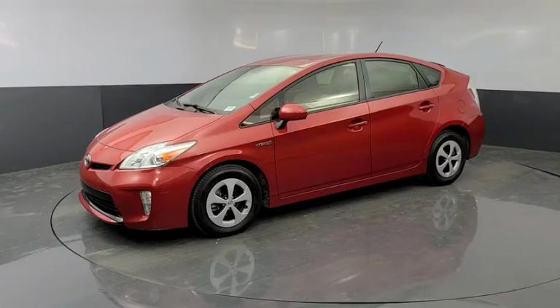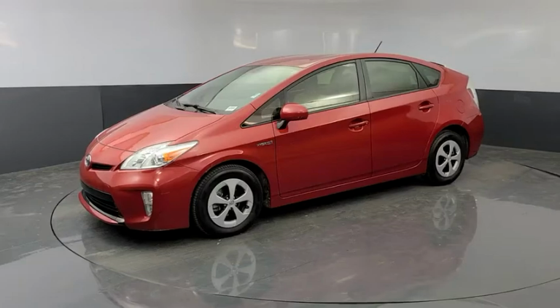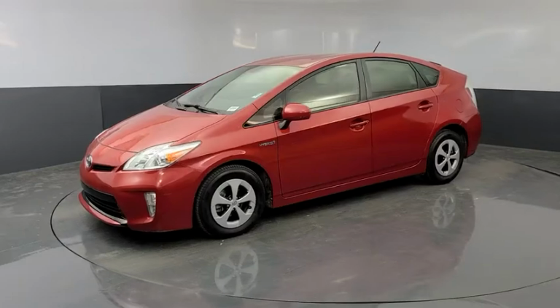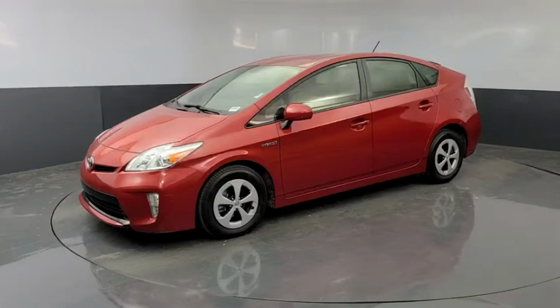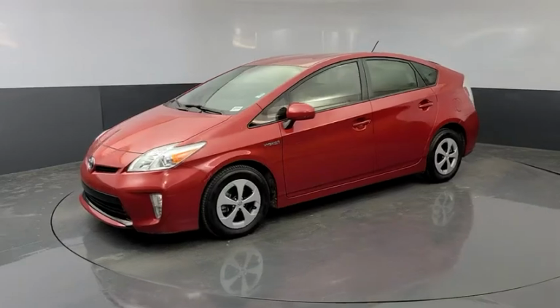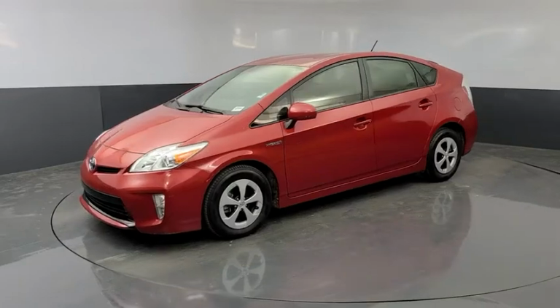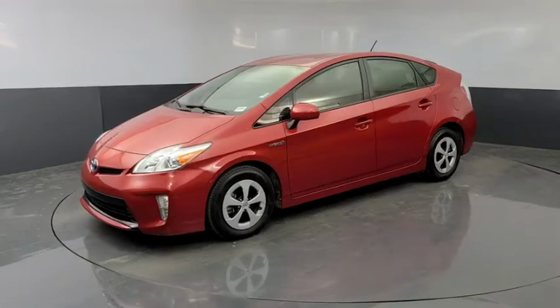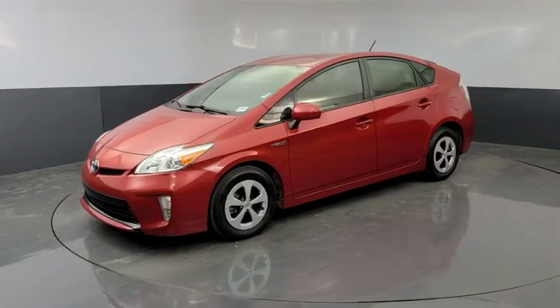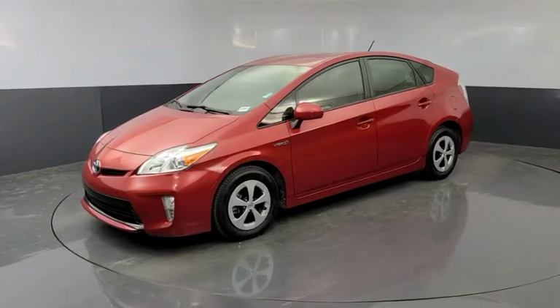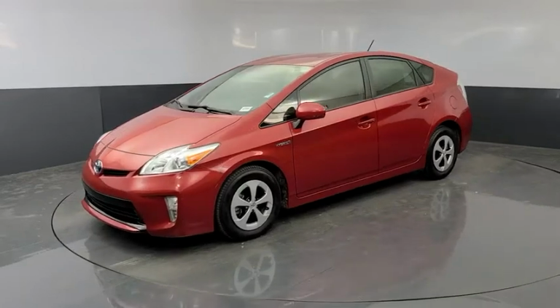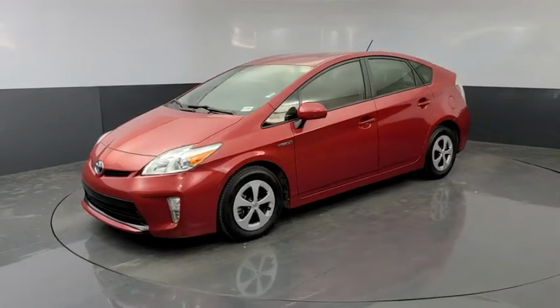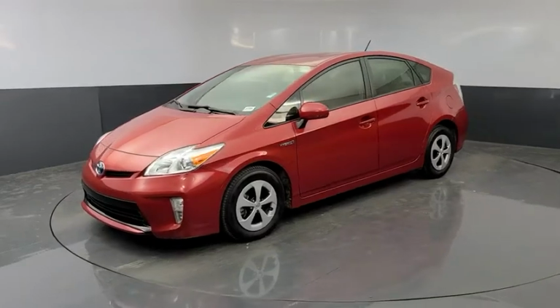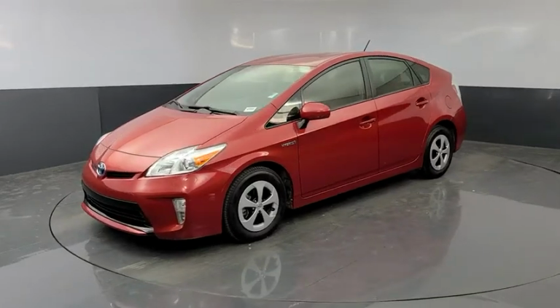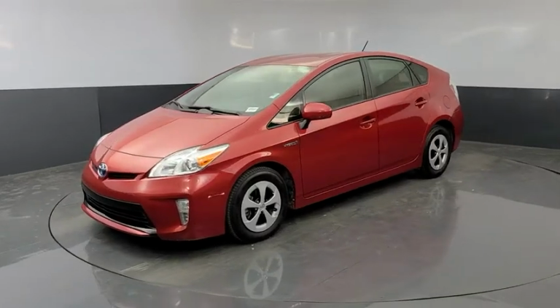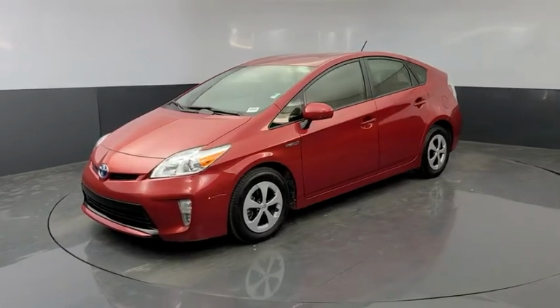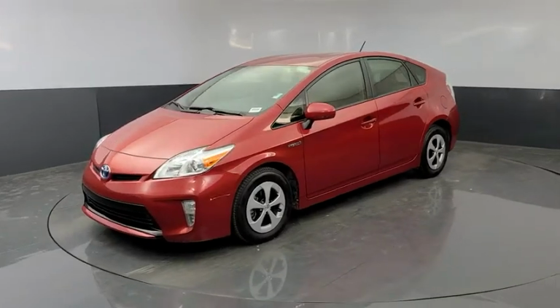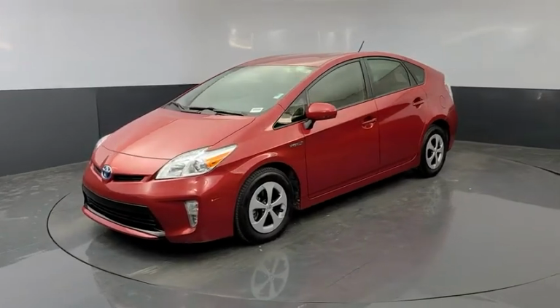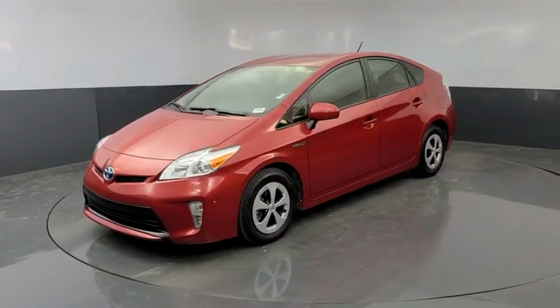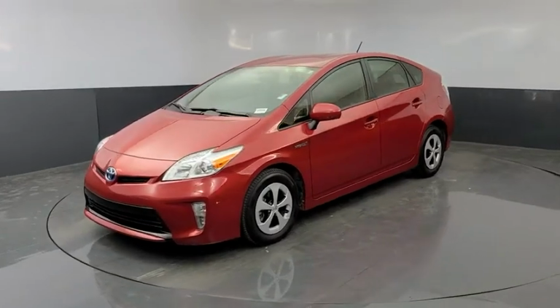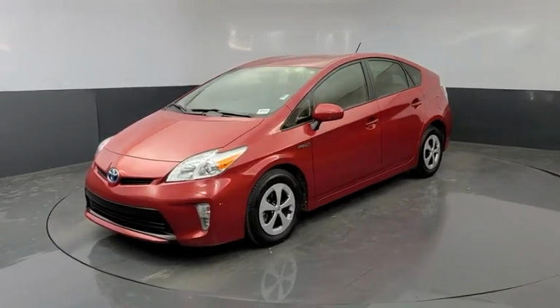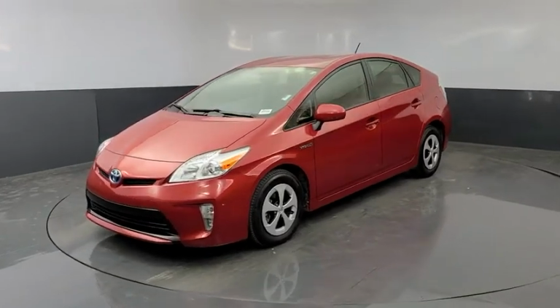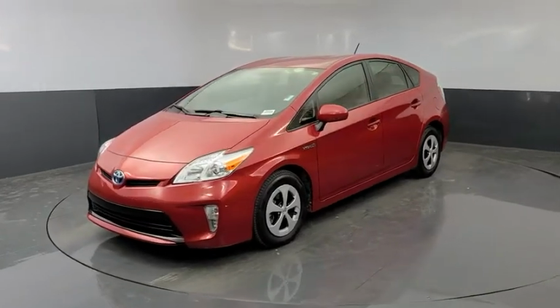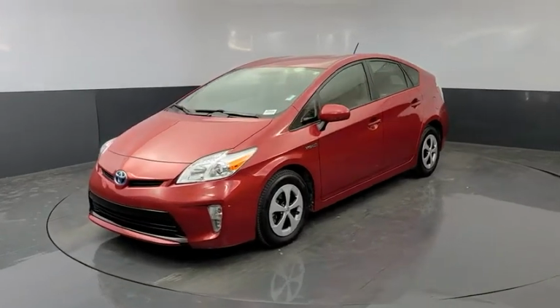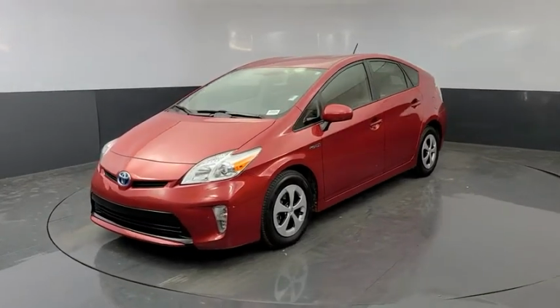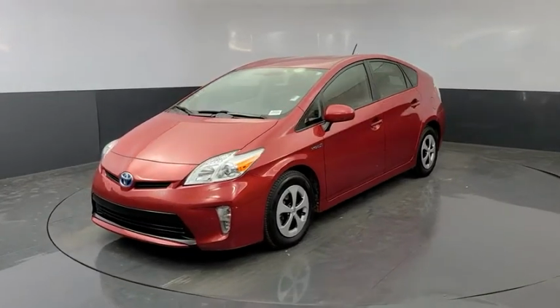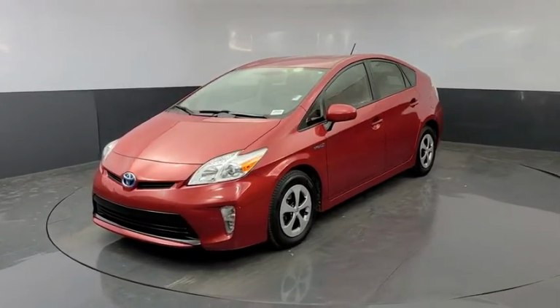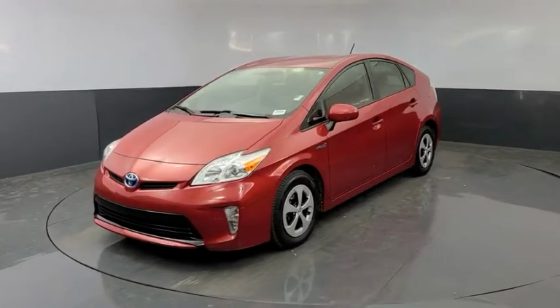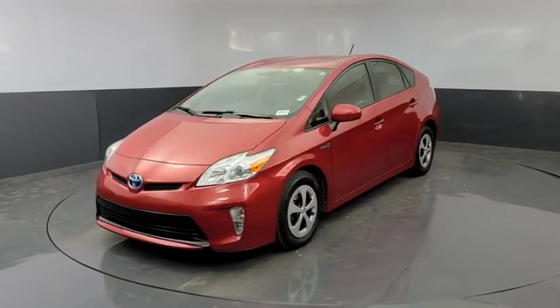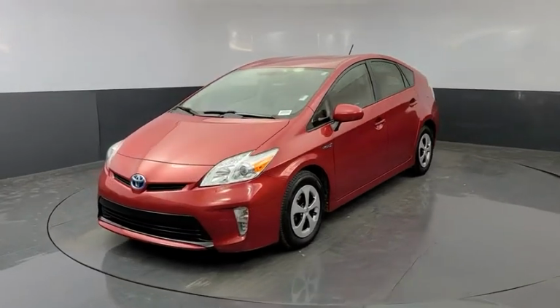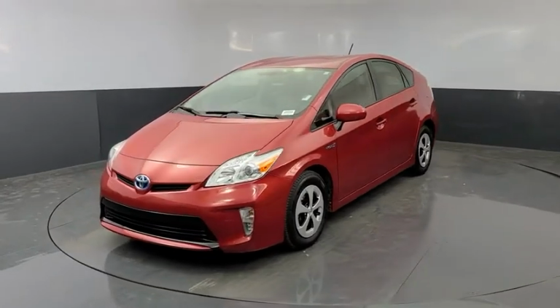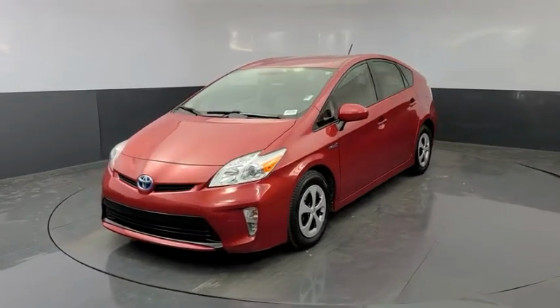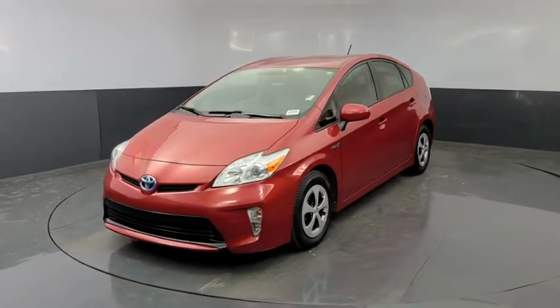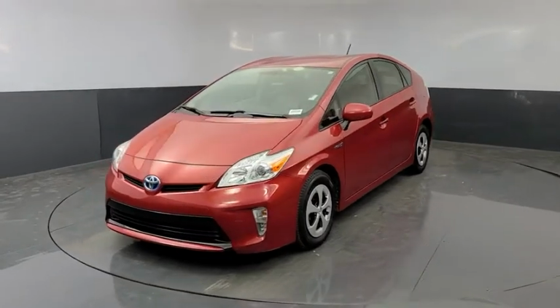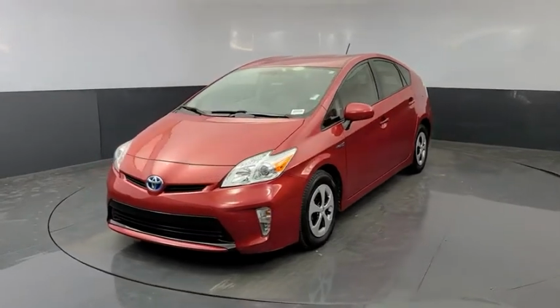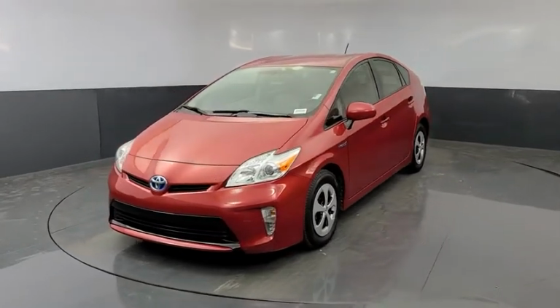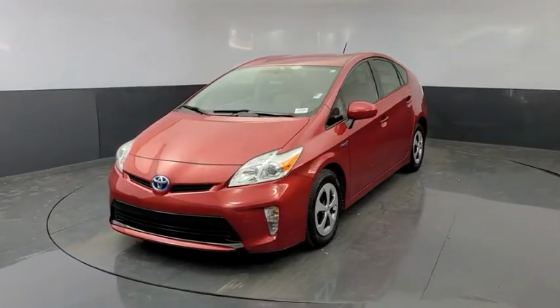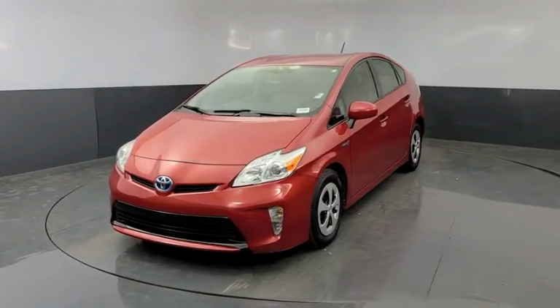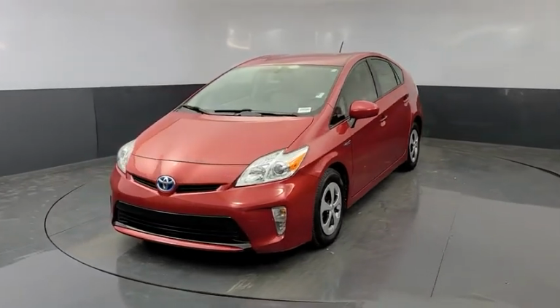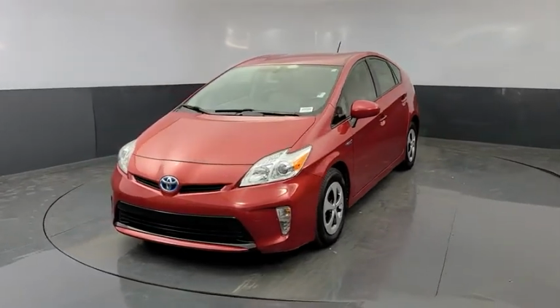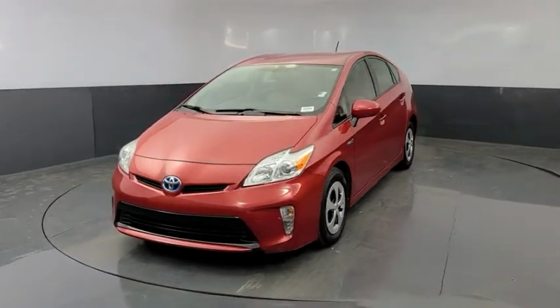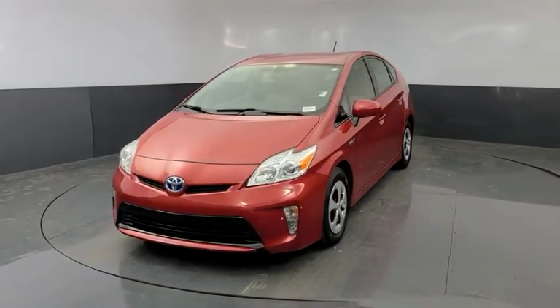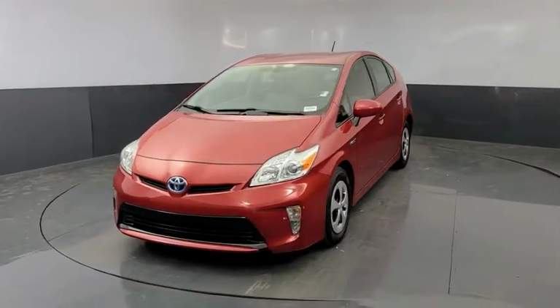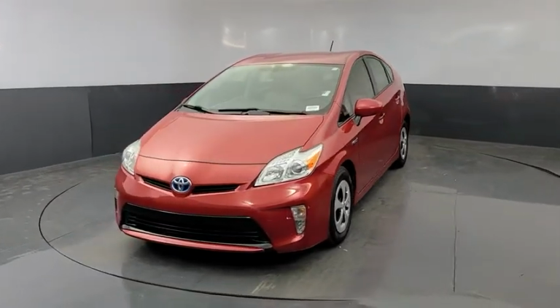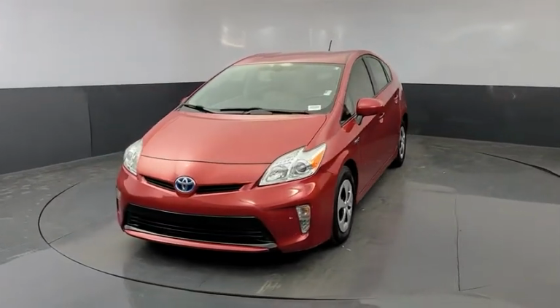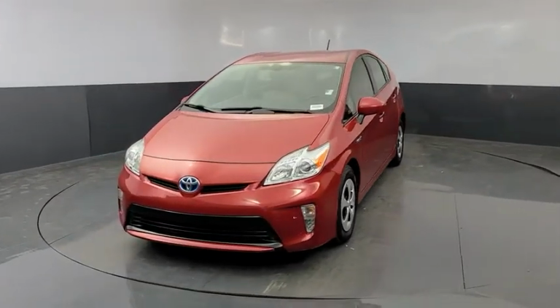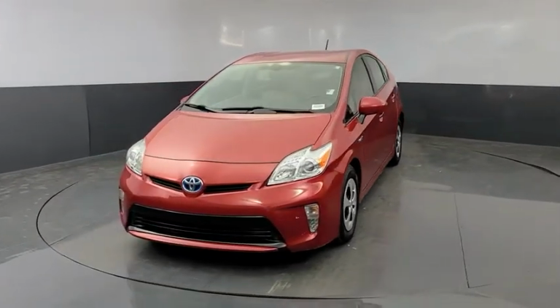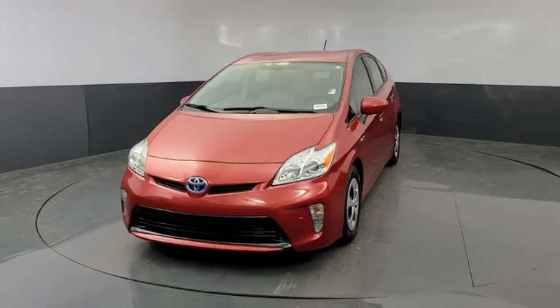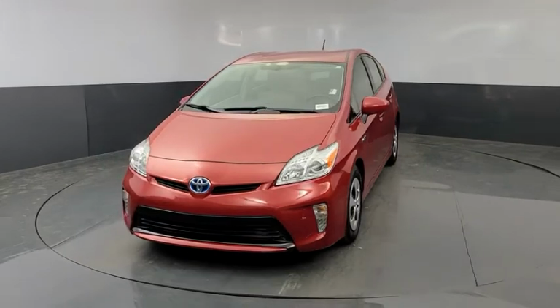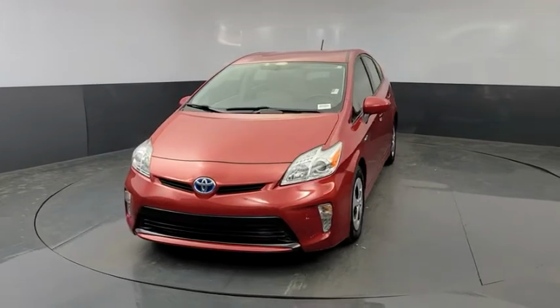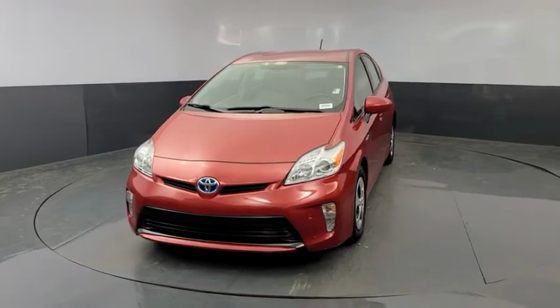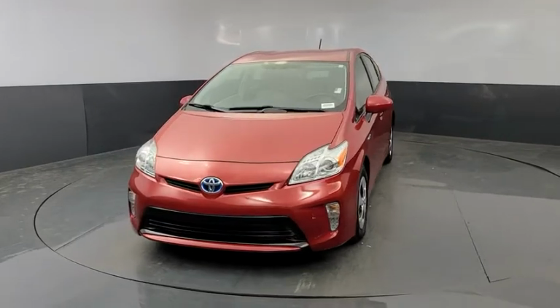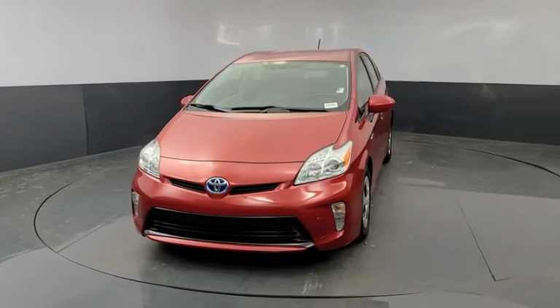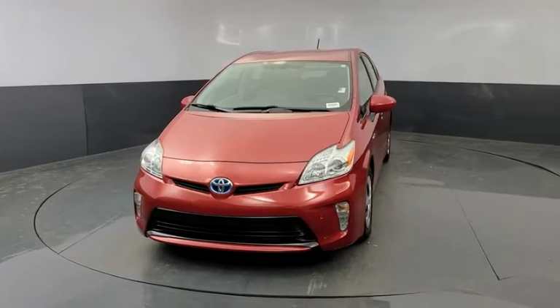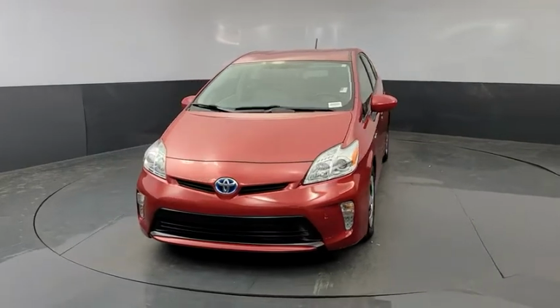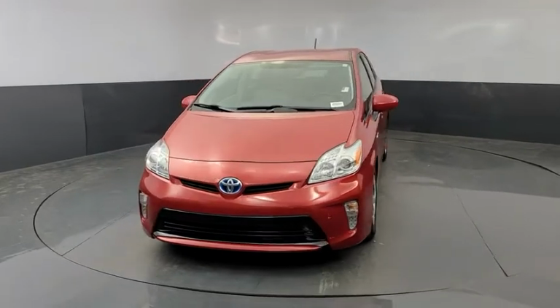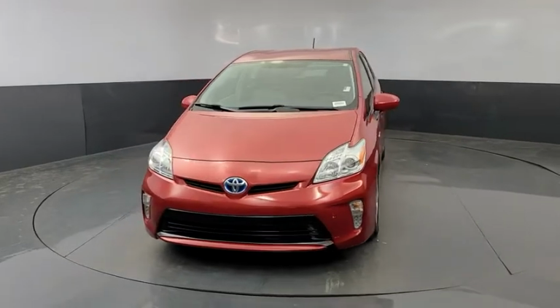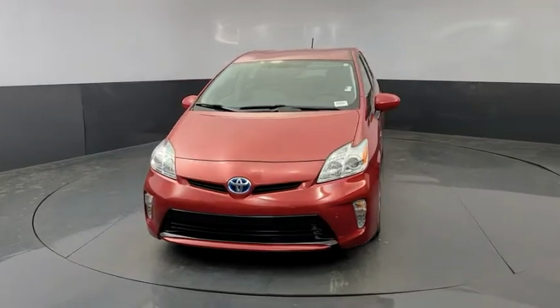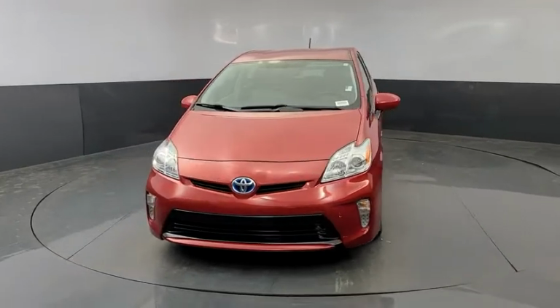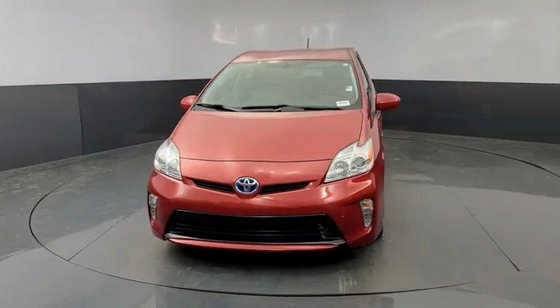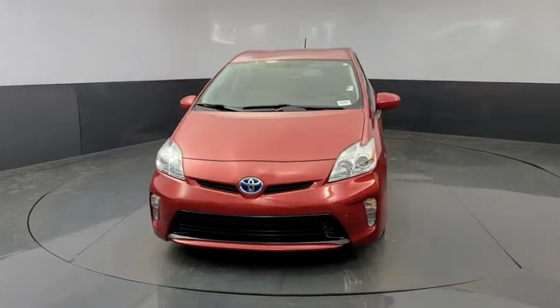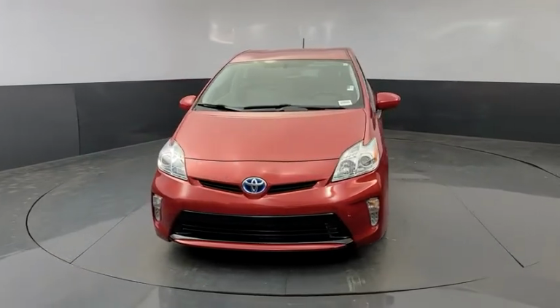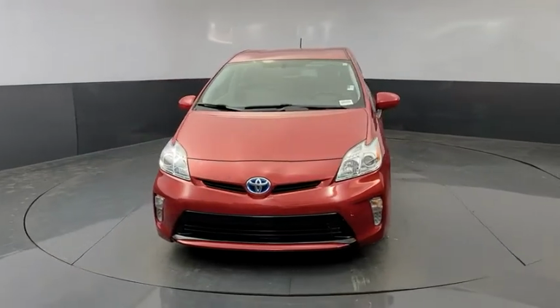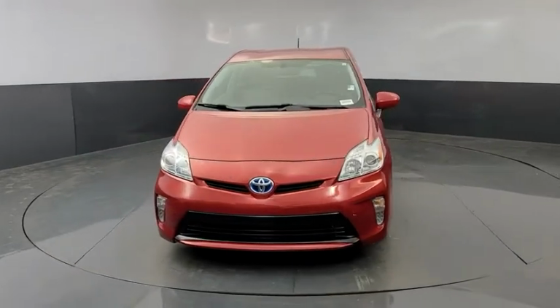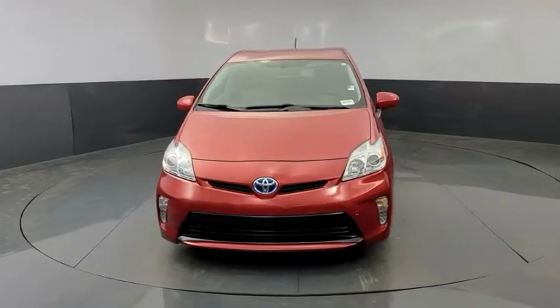Come test drive the 2015 Toyota Prius. Prius offers harmony between man, nature, and machine.